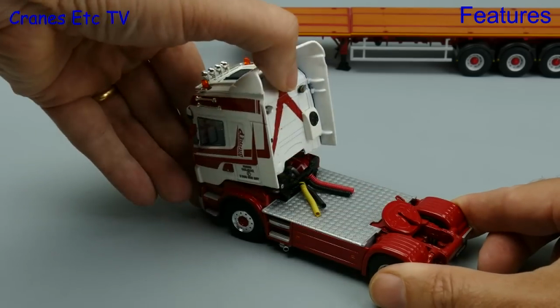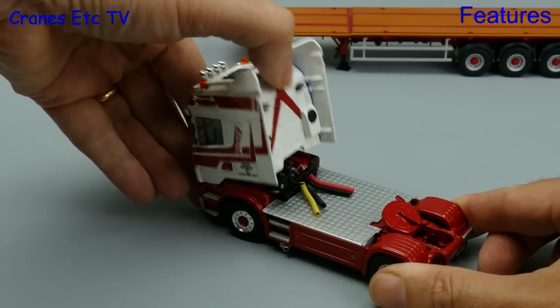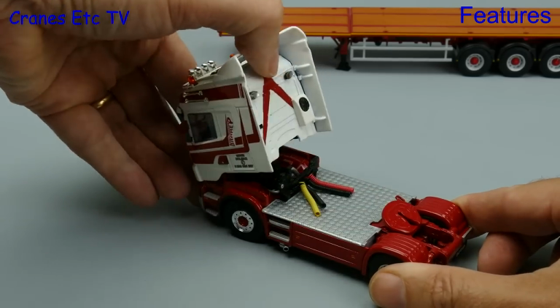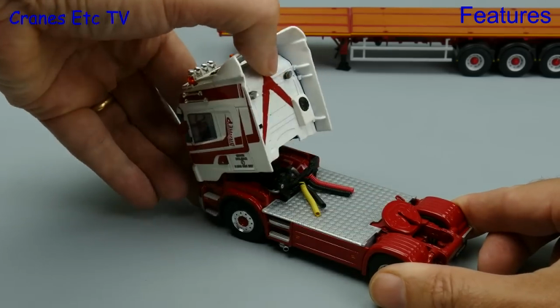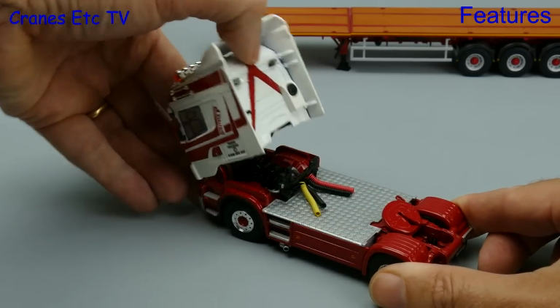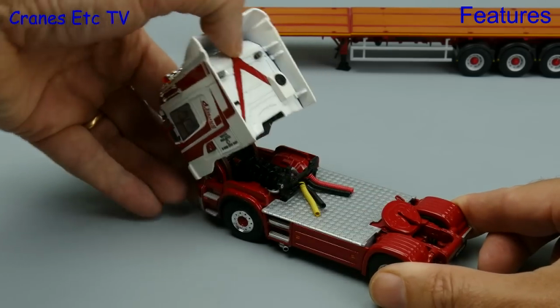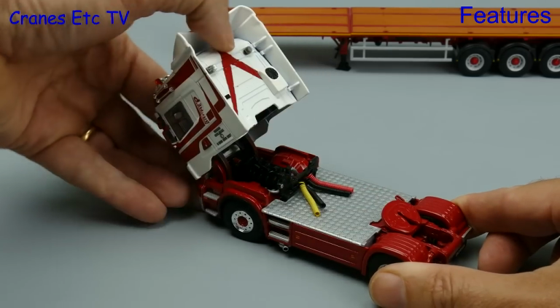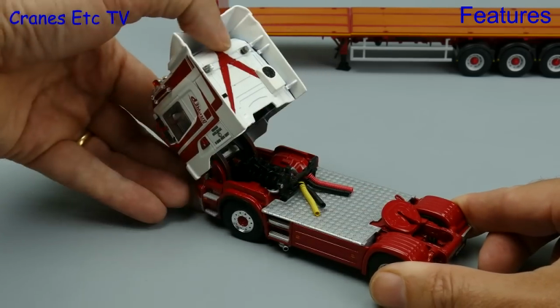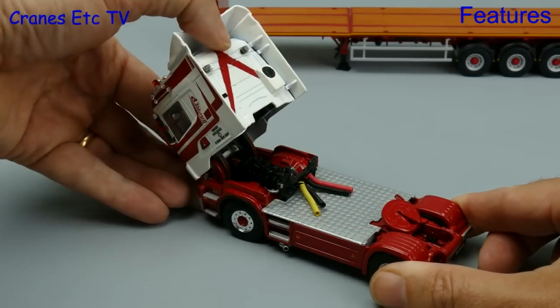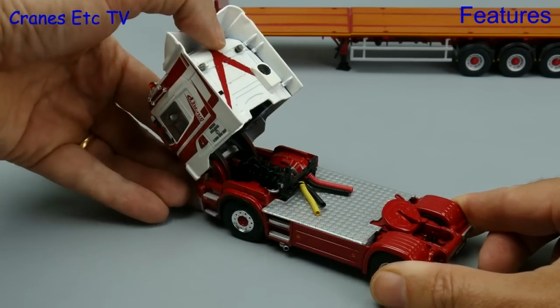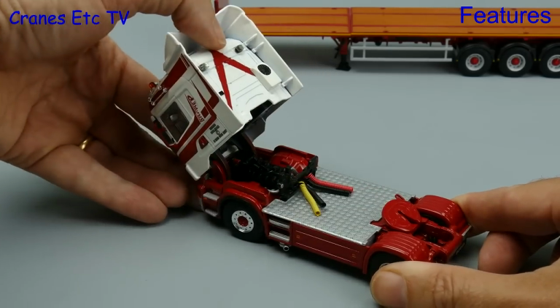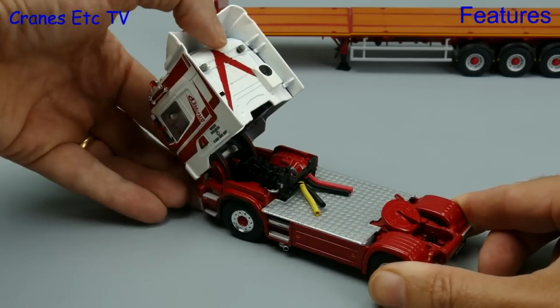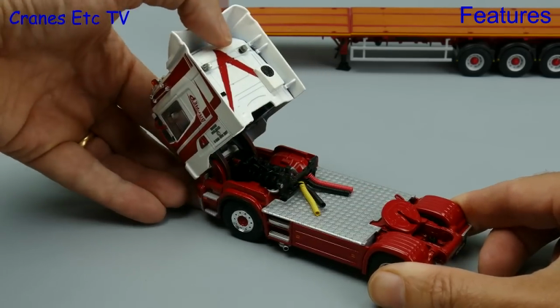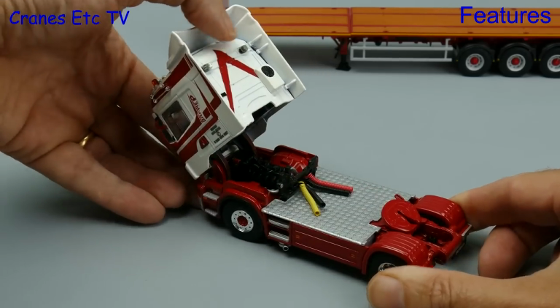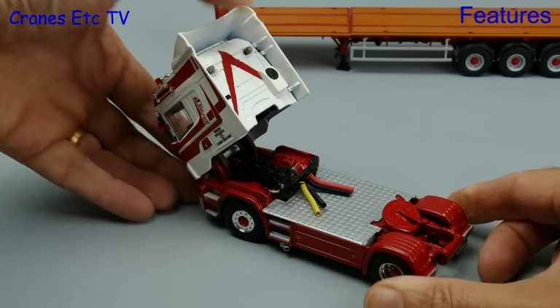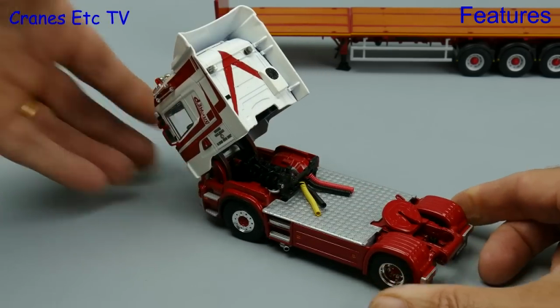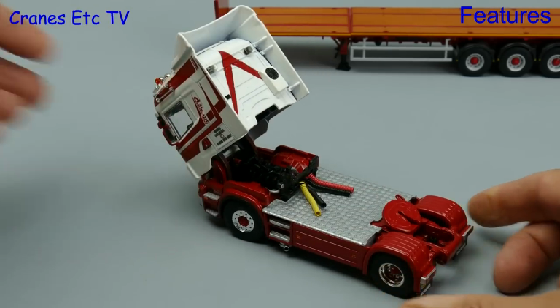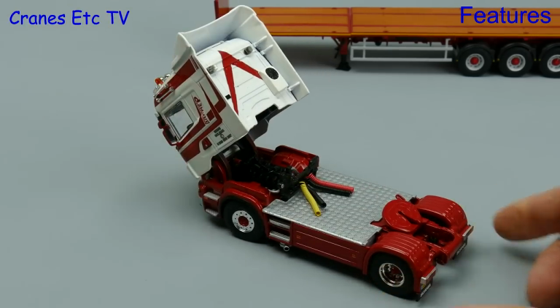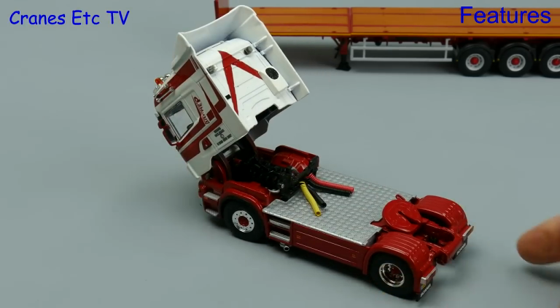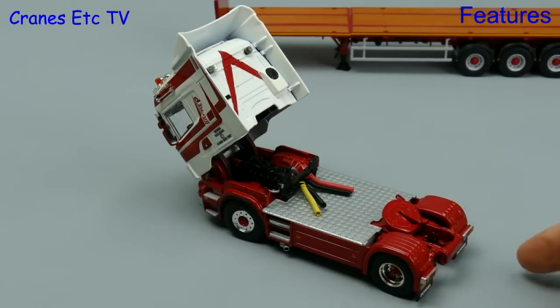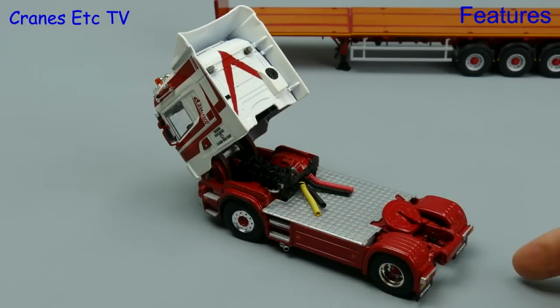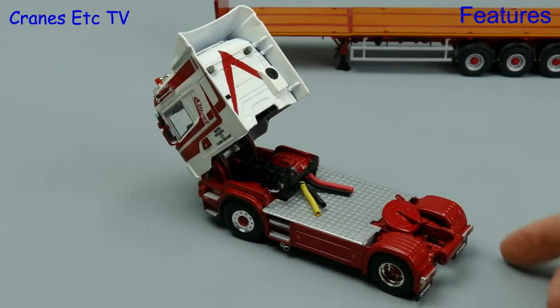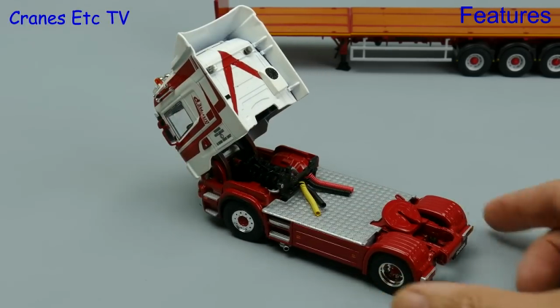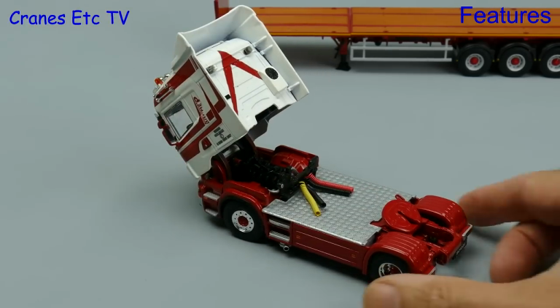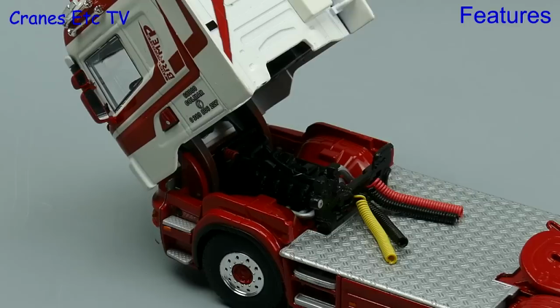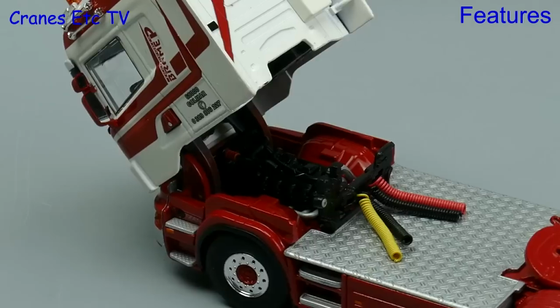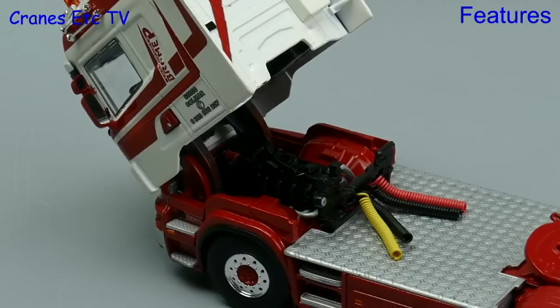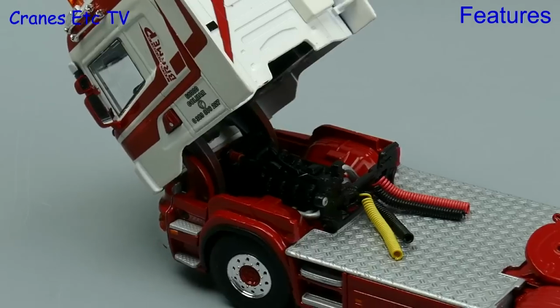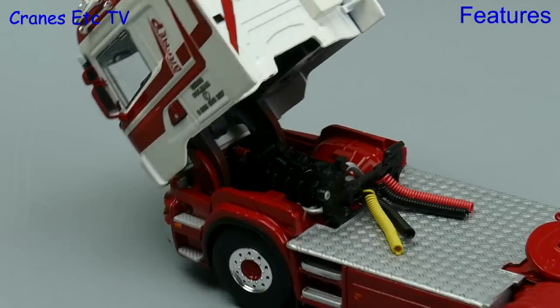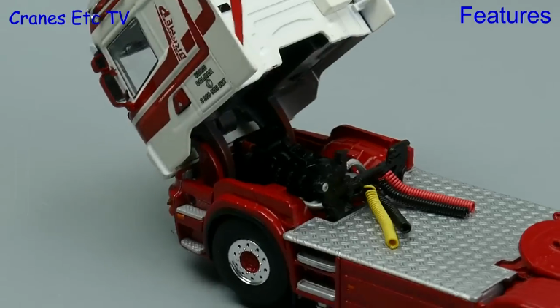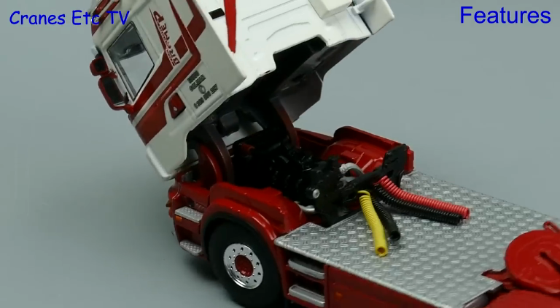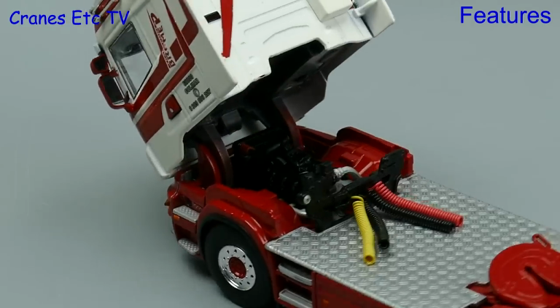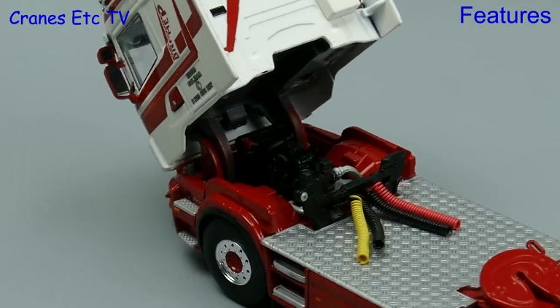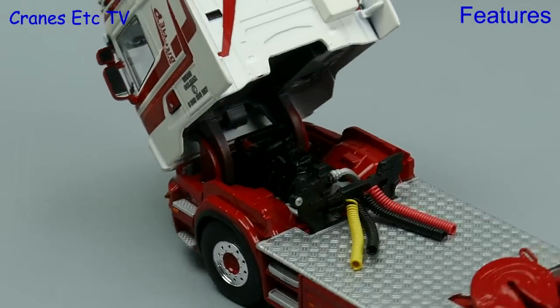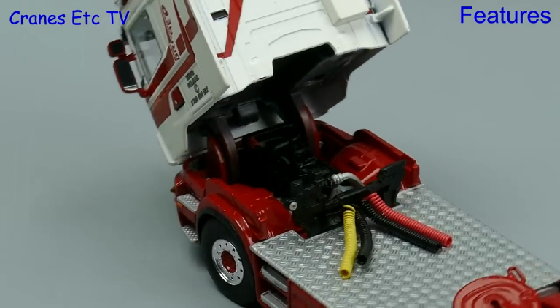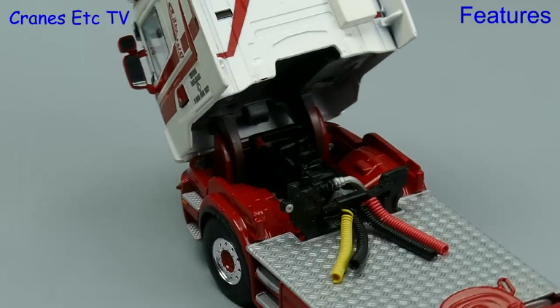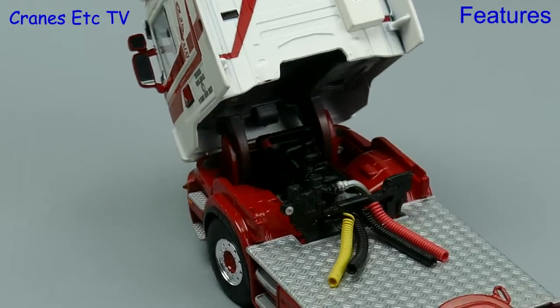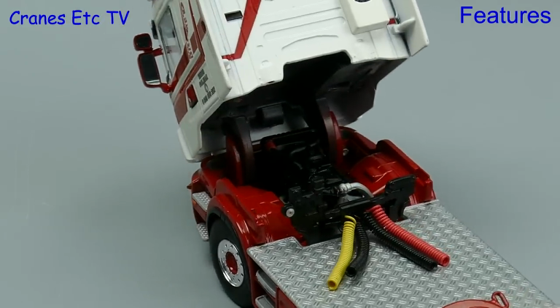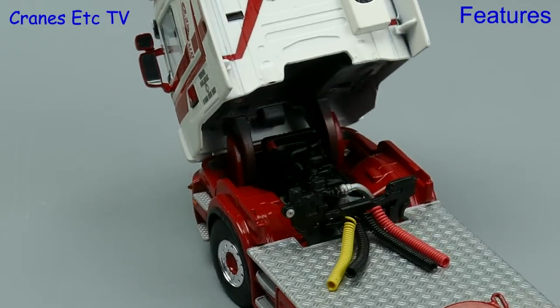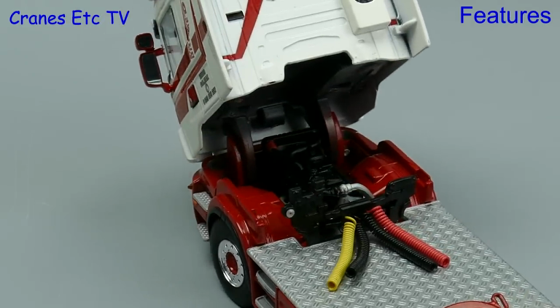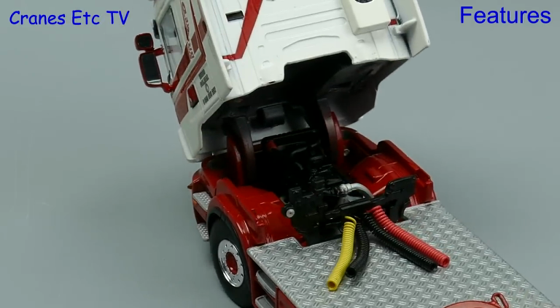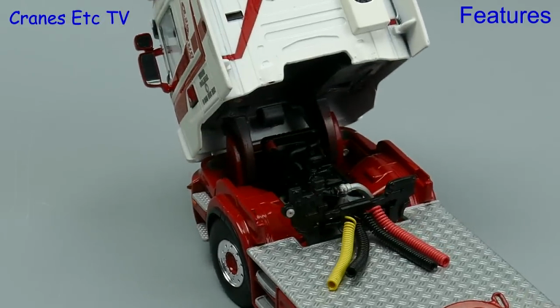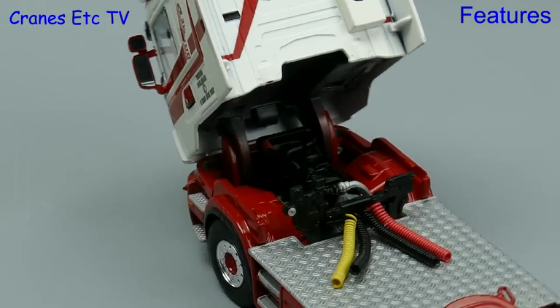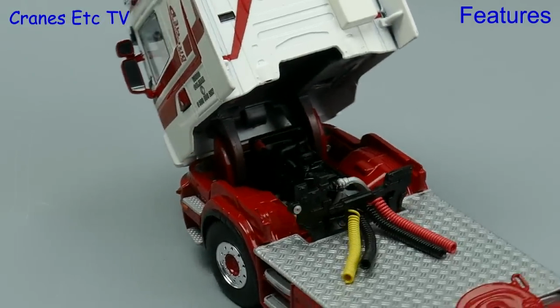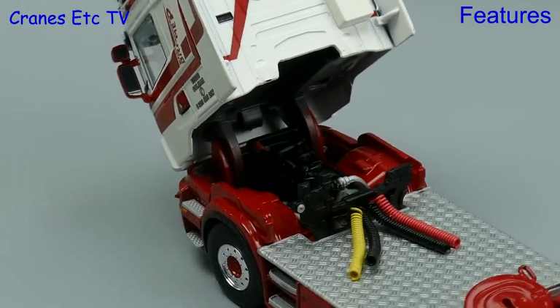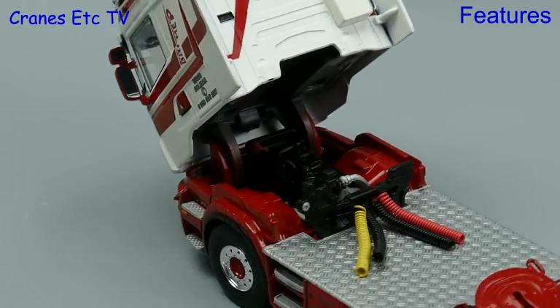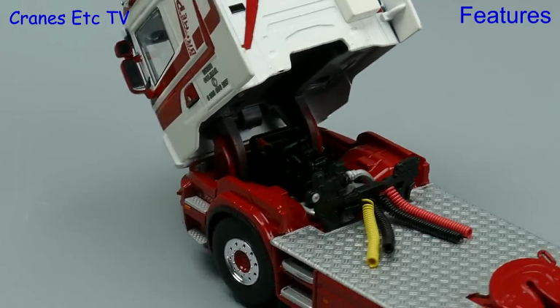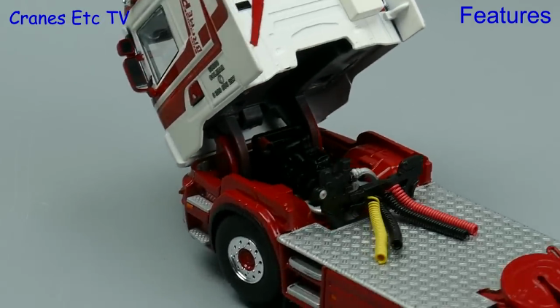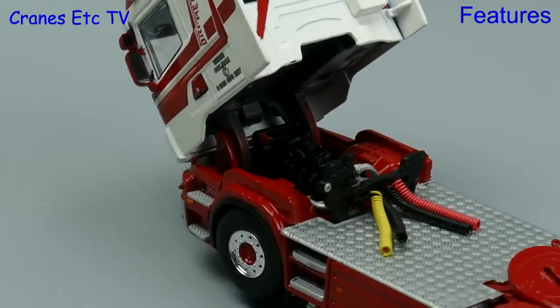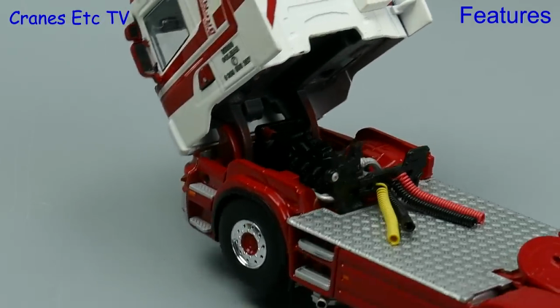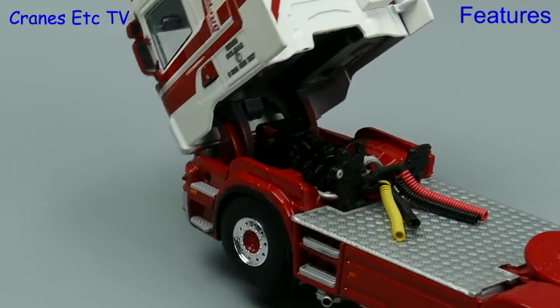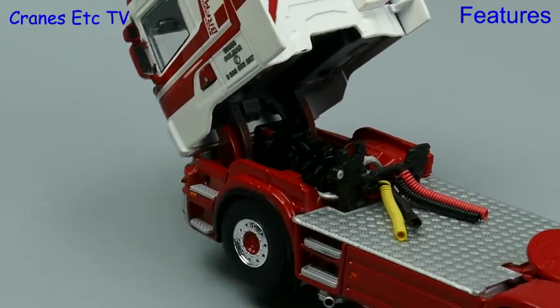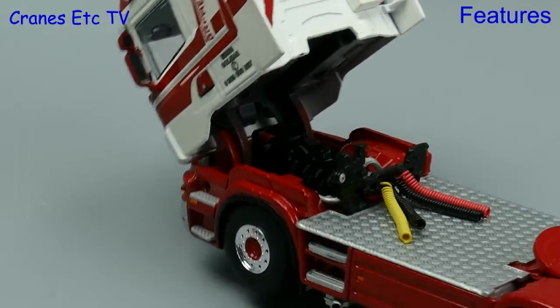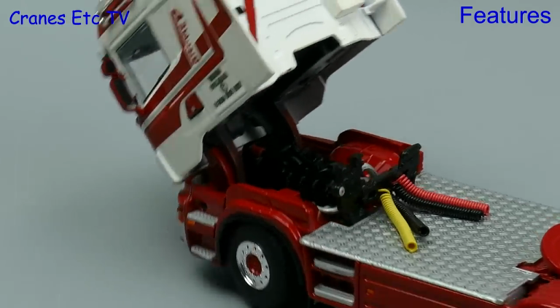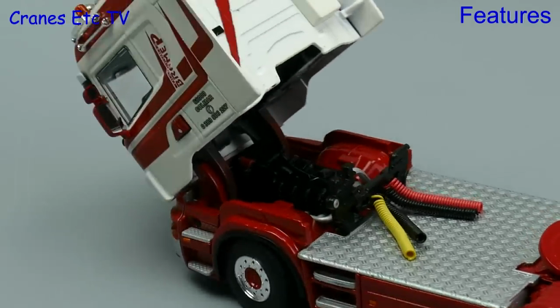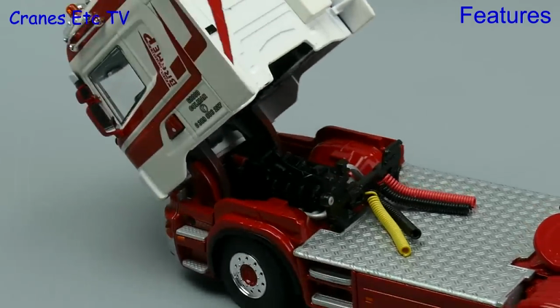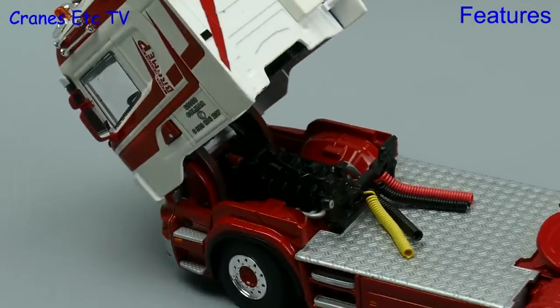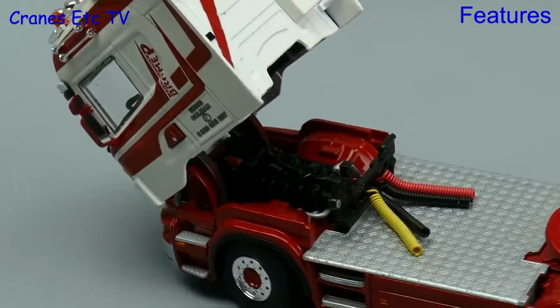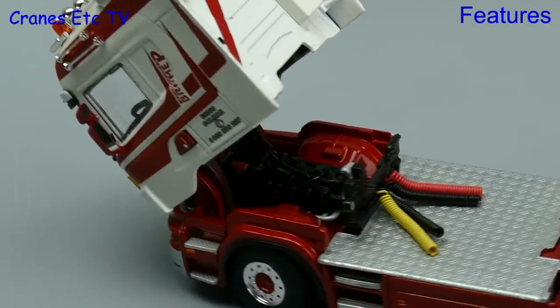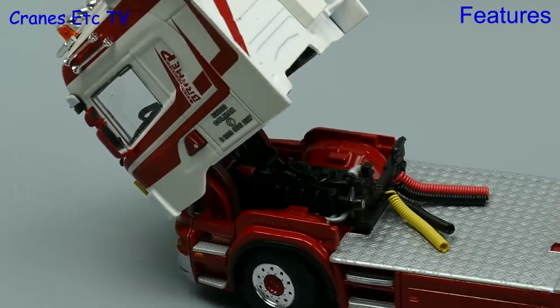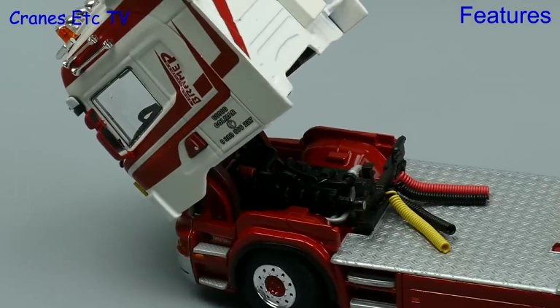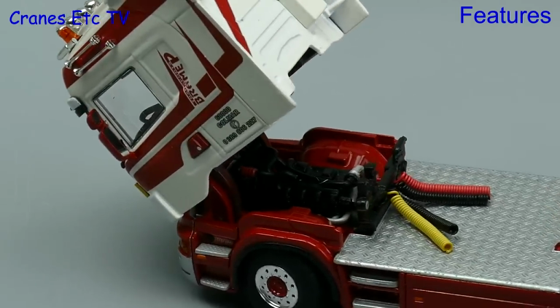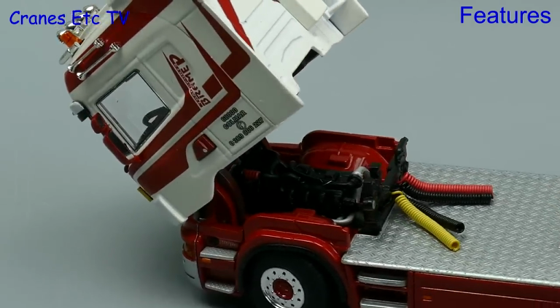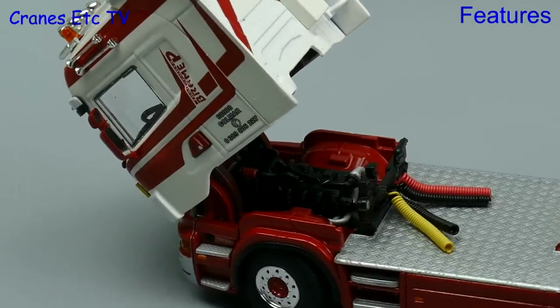The other feature which works much better is the tilting cab because it stays tilted, and underneath there's a reasonably detailed plastic engine.